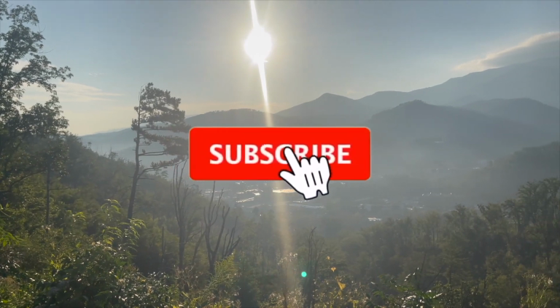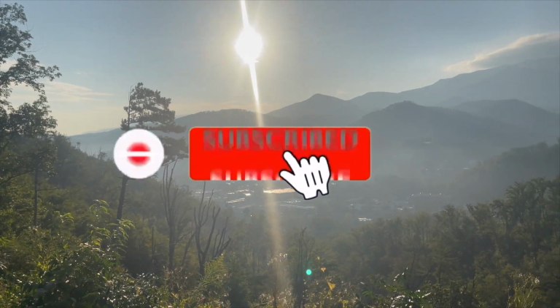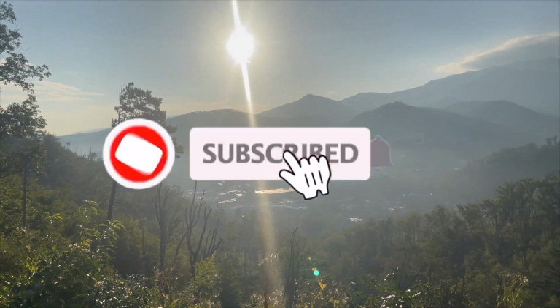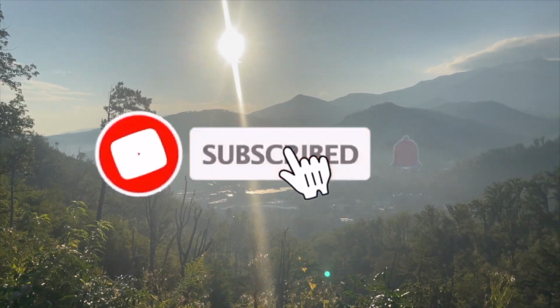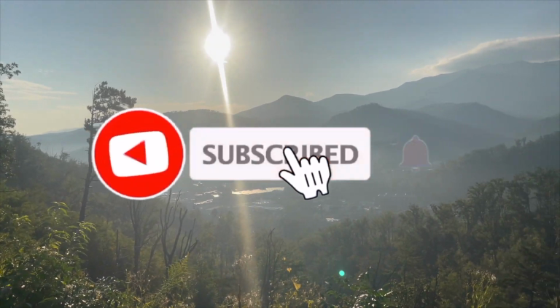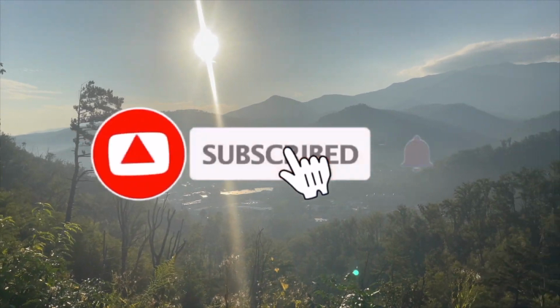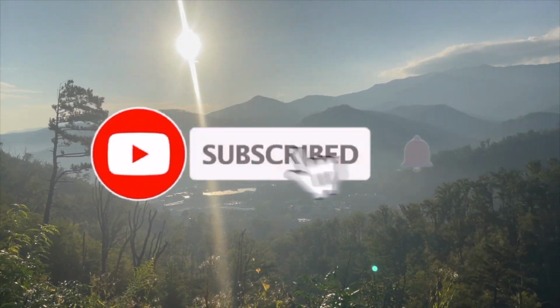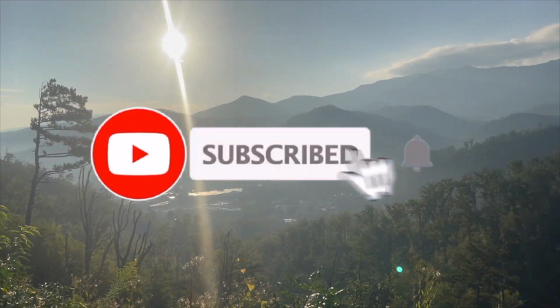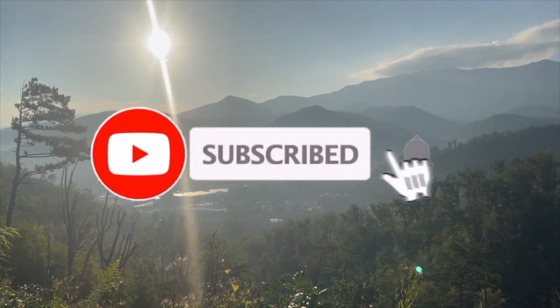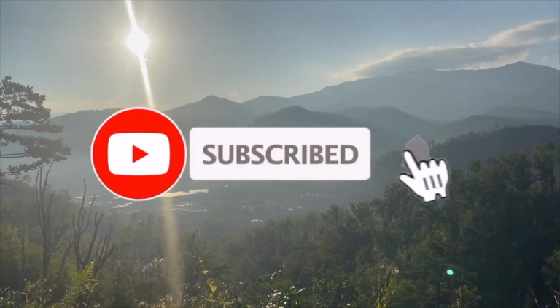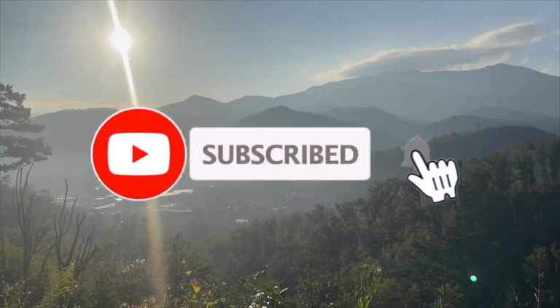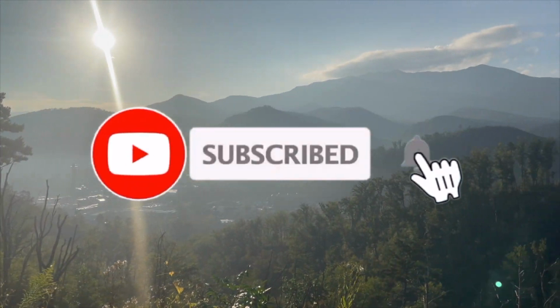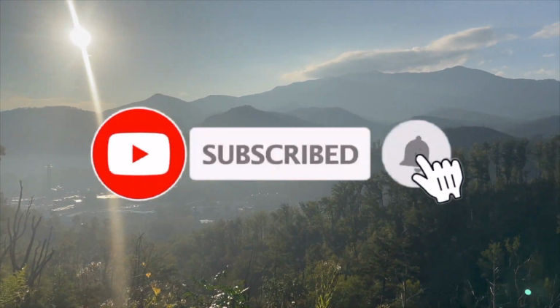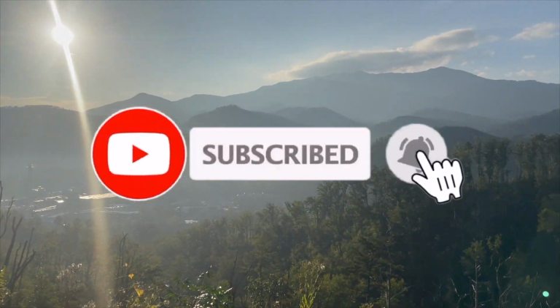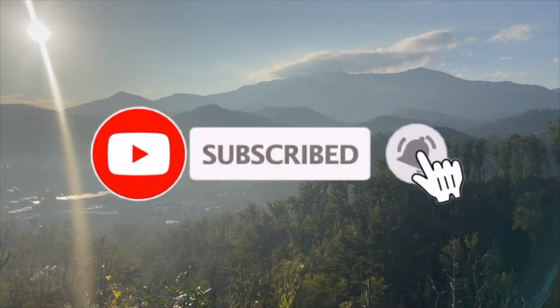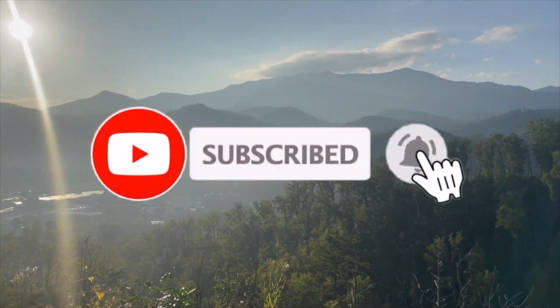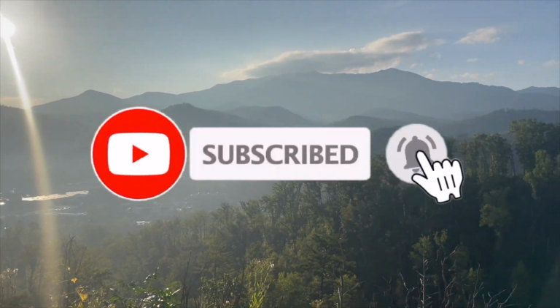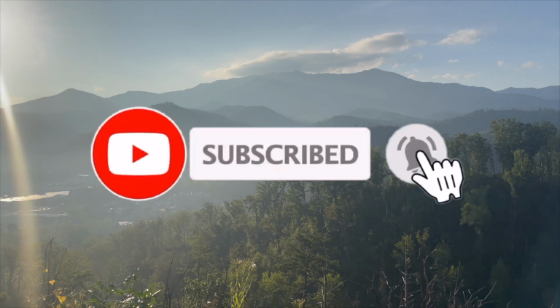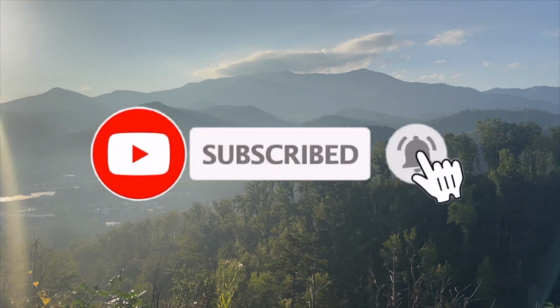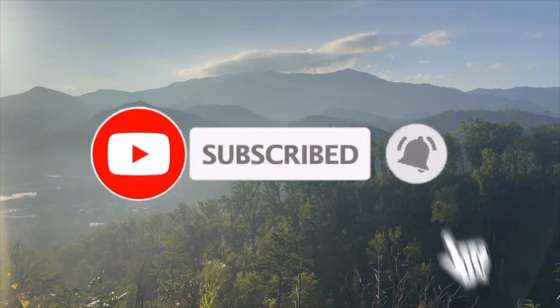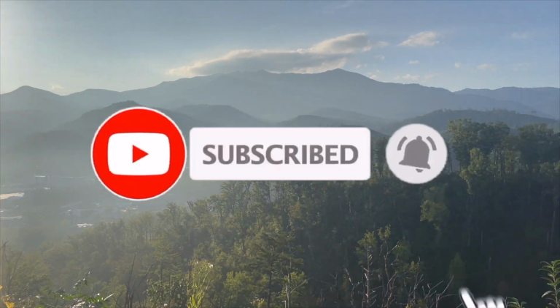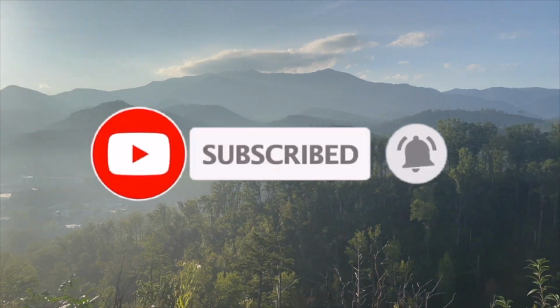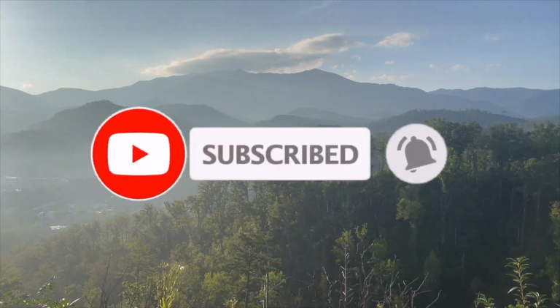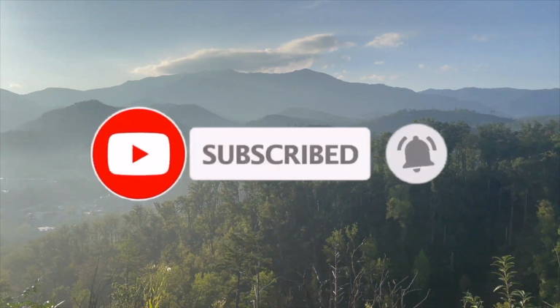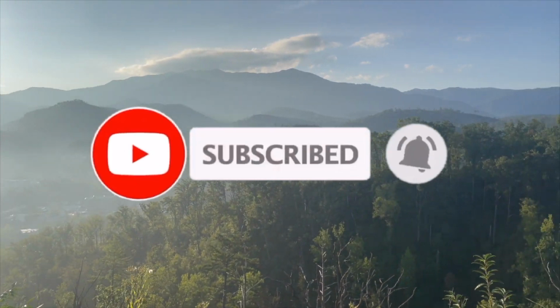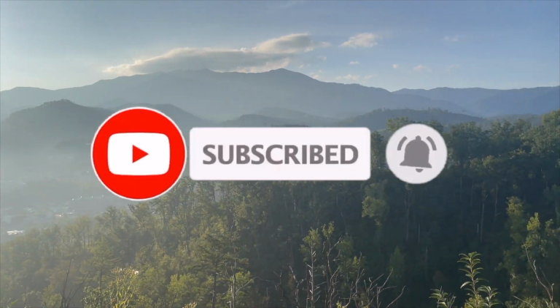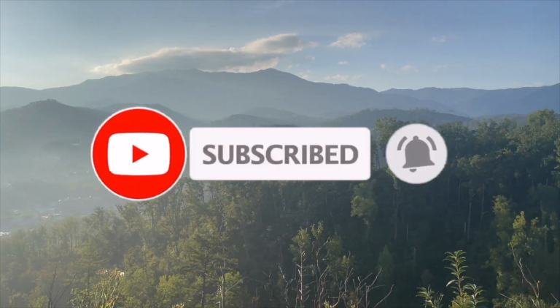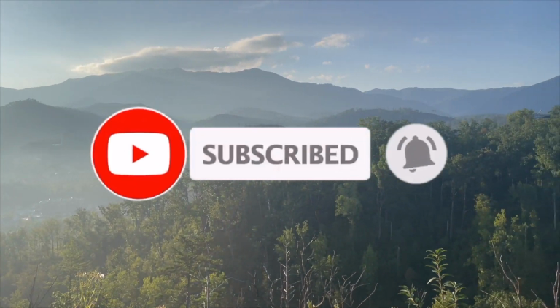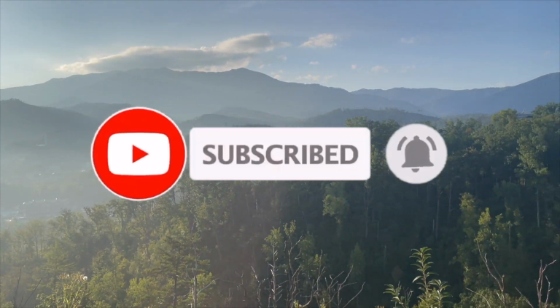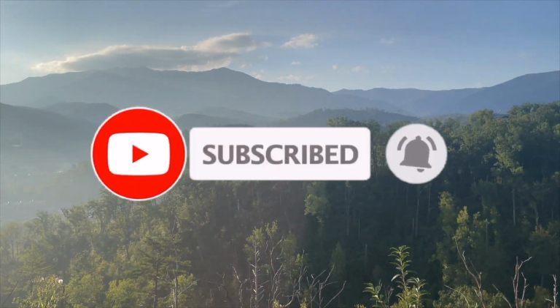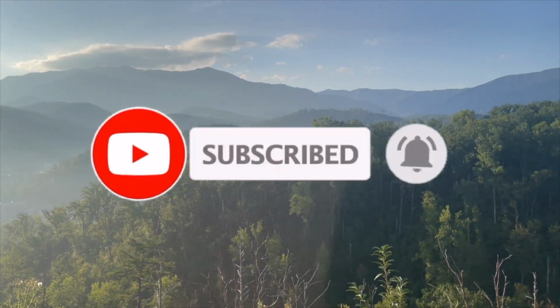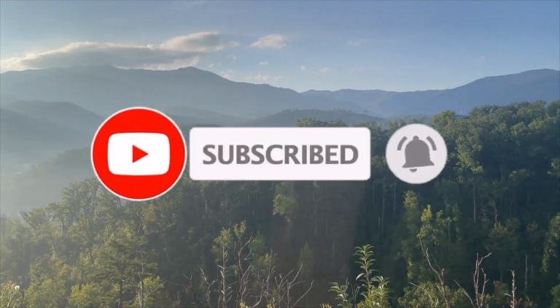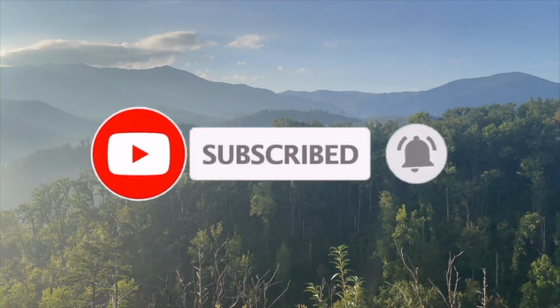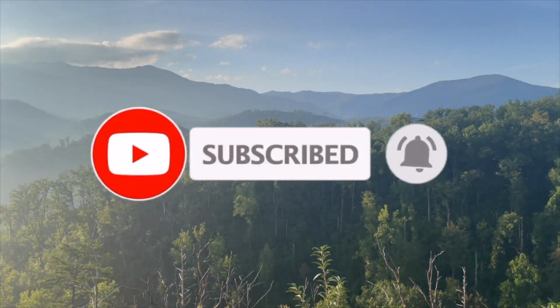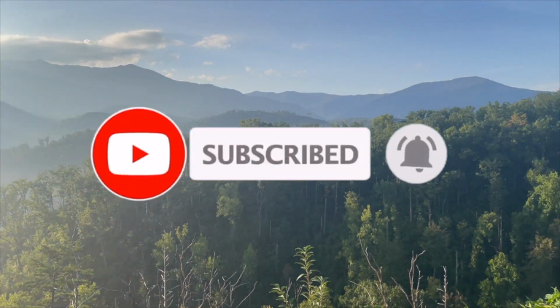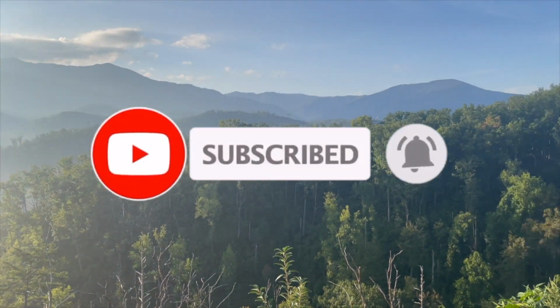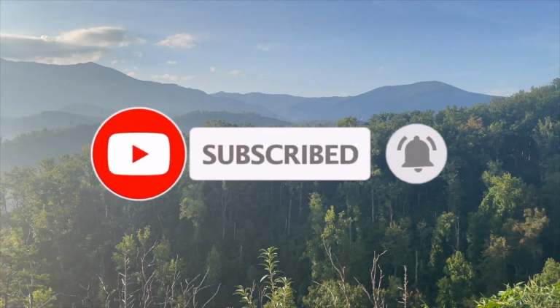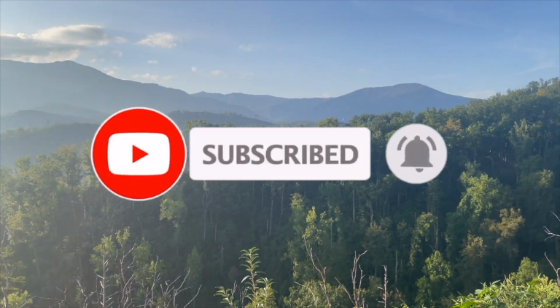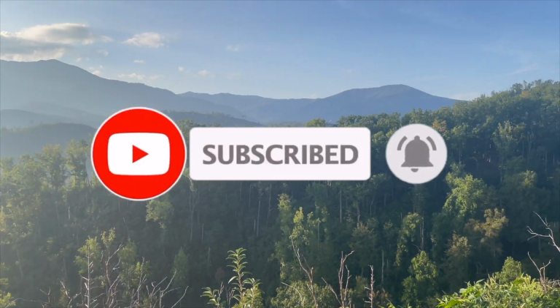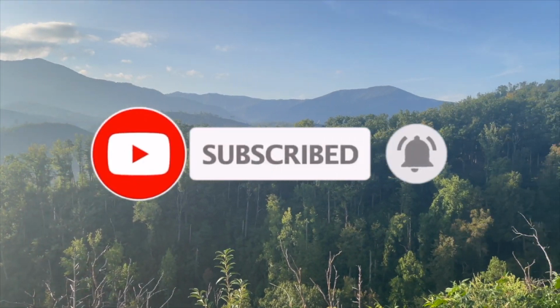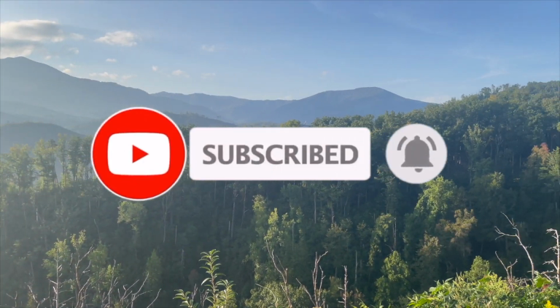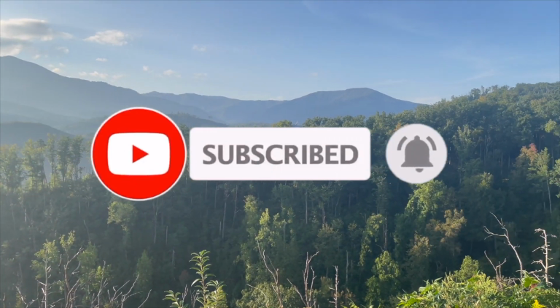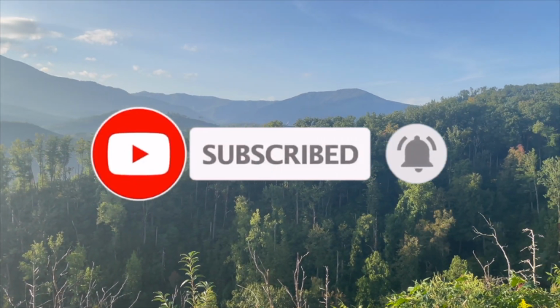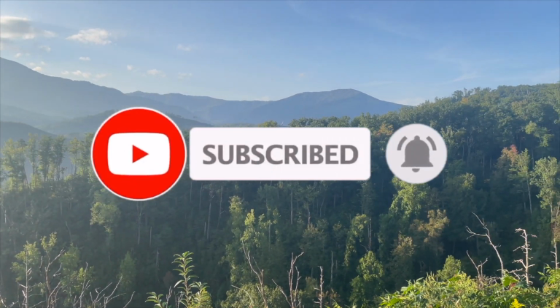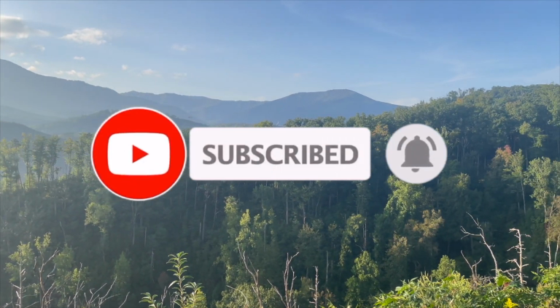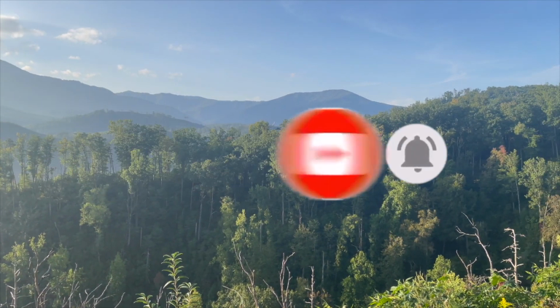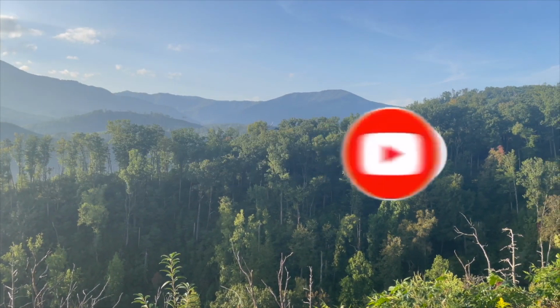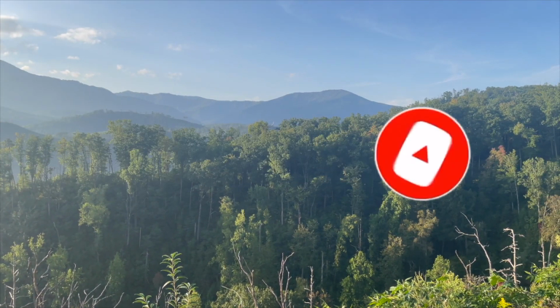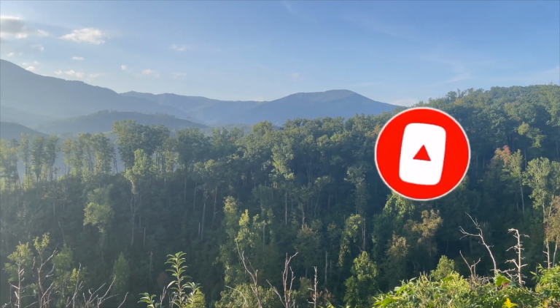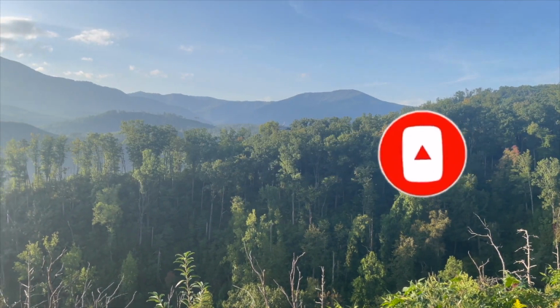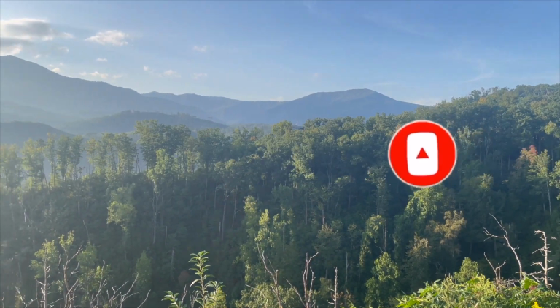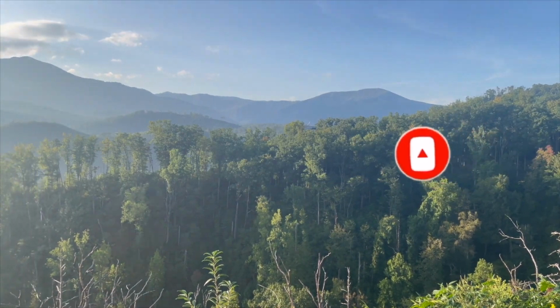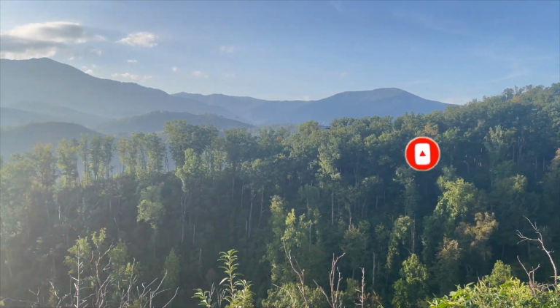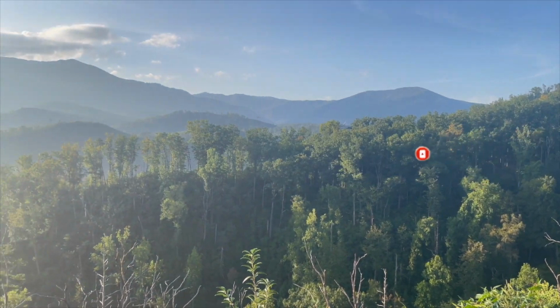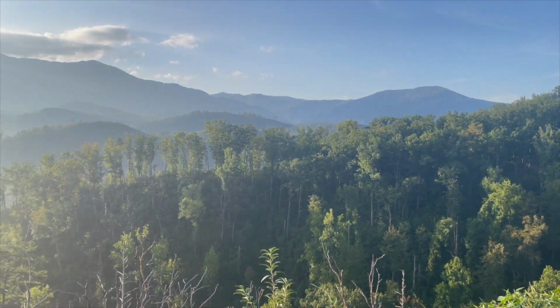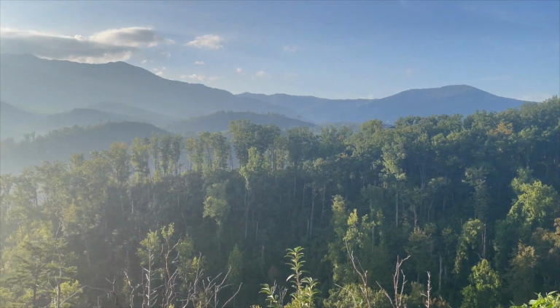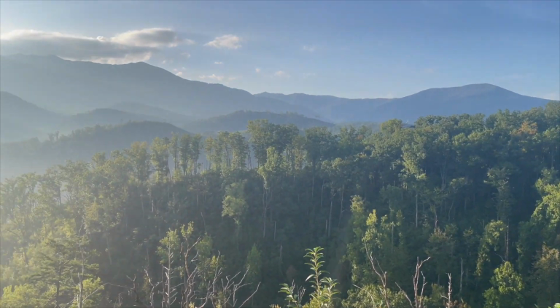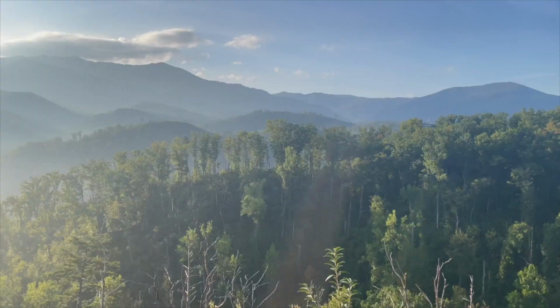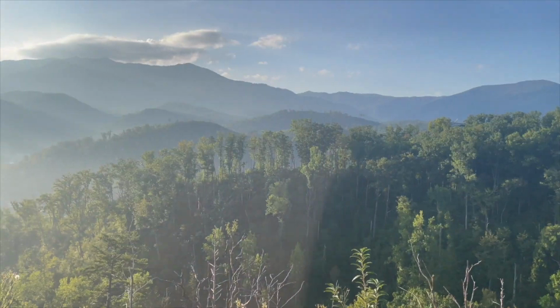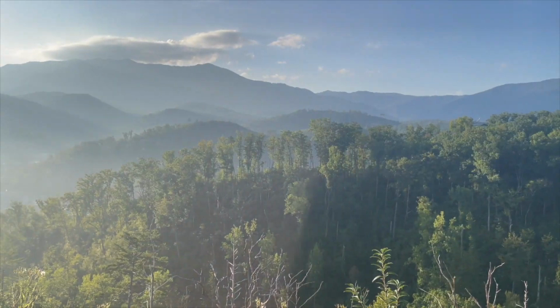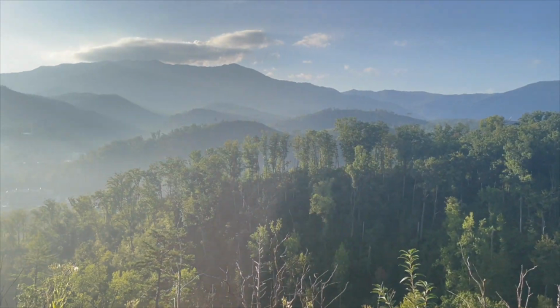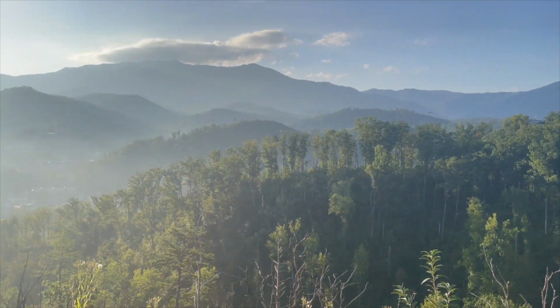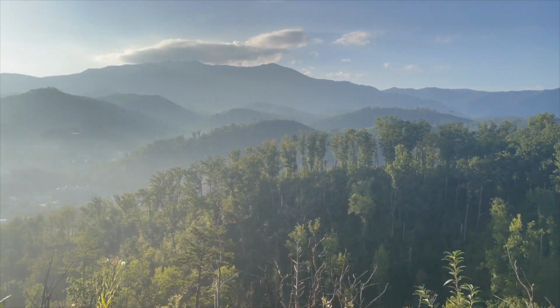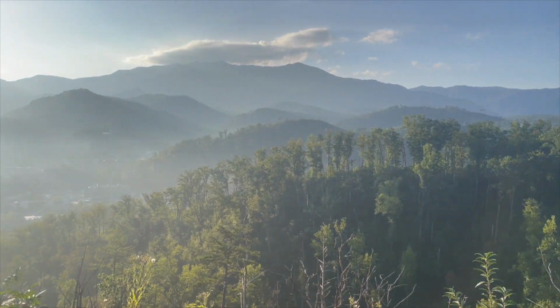Make sure to subscribe to the channel if you haven't already for more Smoky Mountain videos, and as always, thanks for watching.